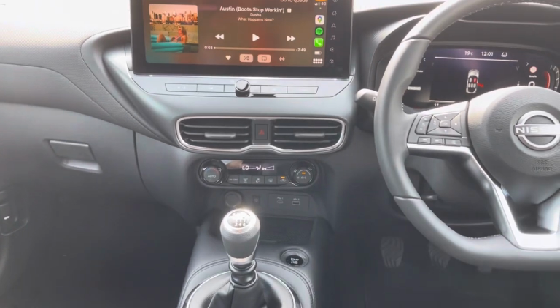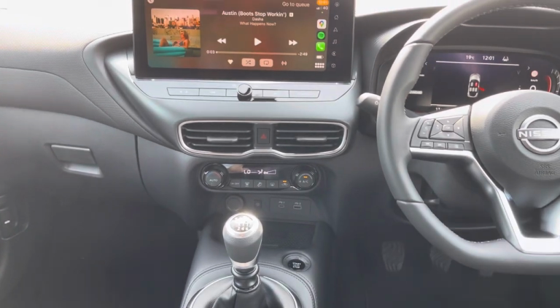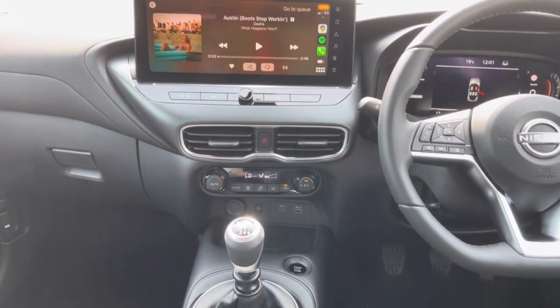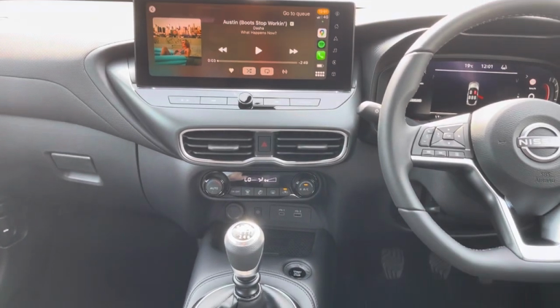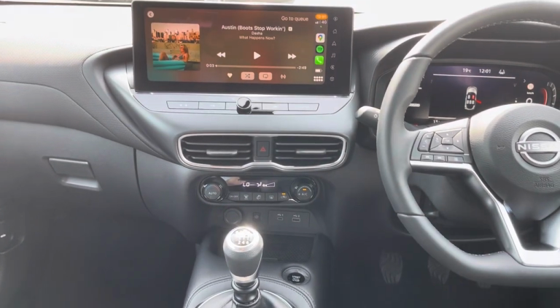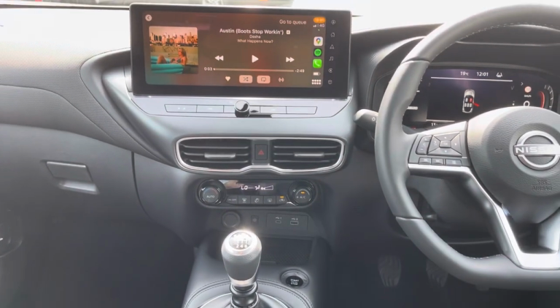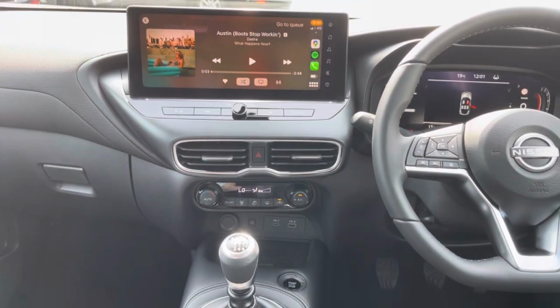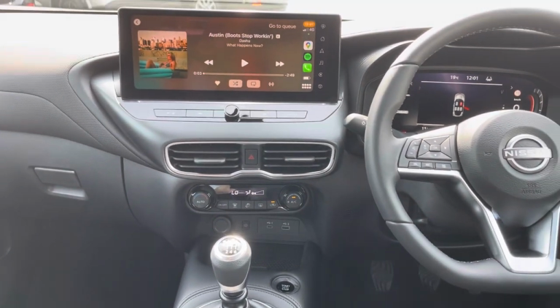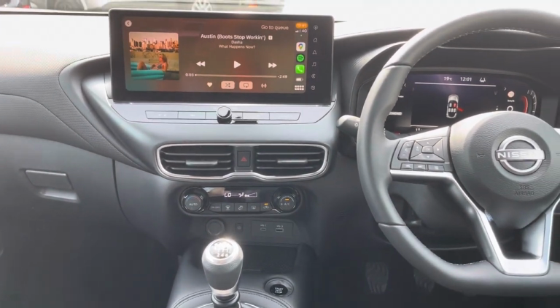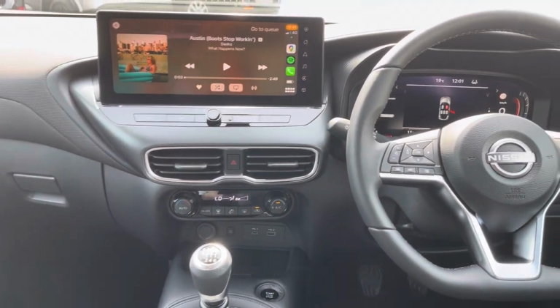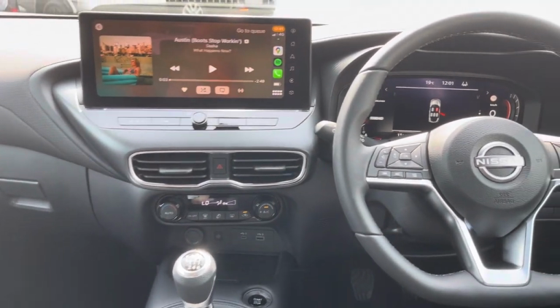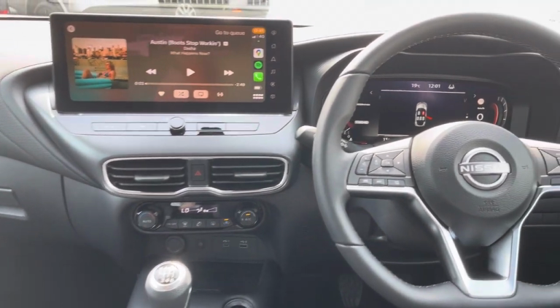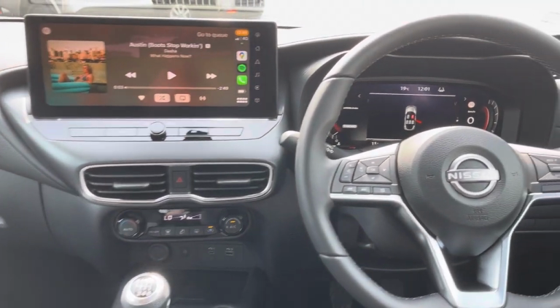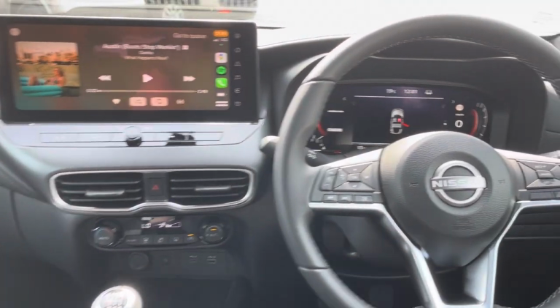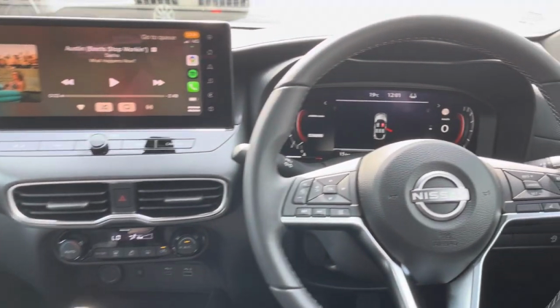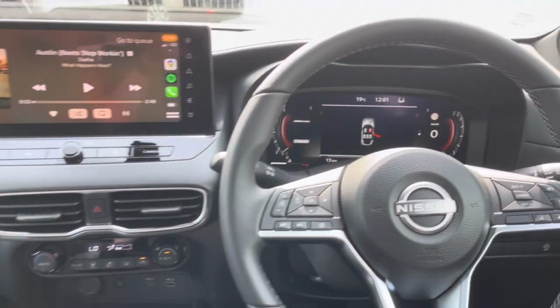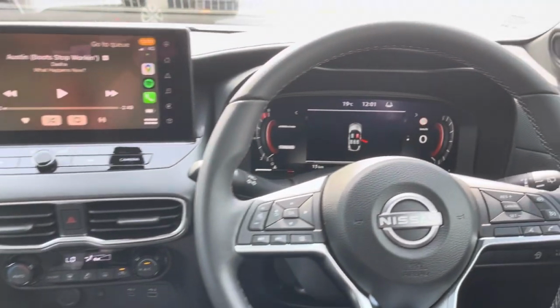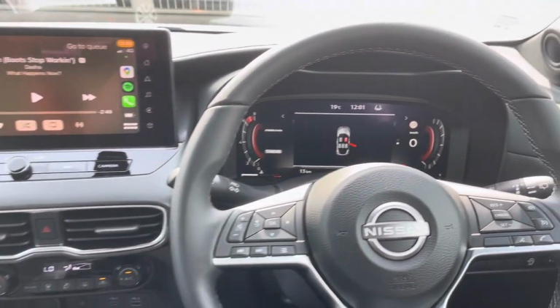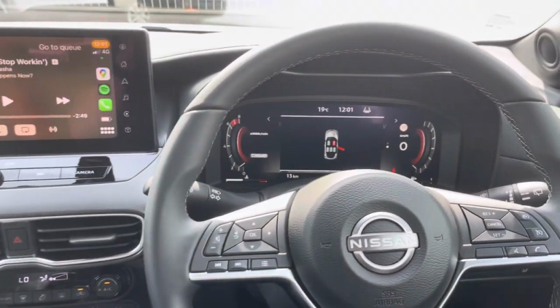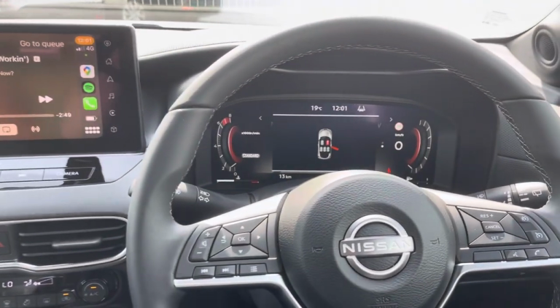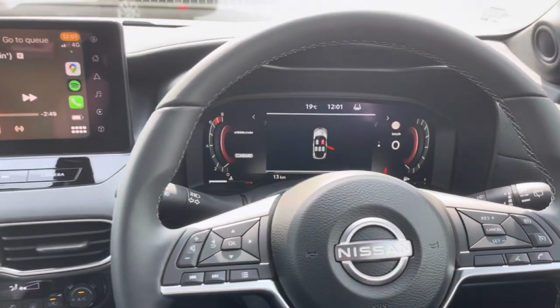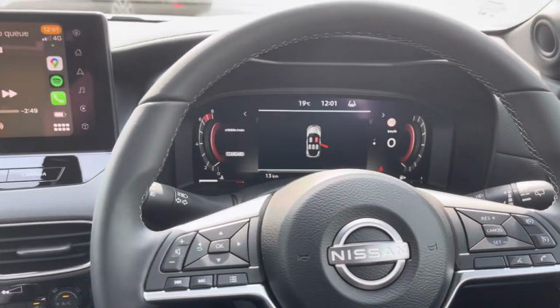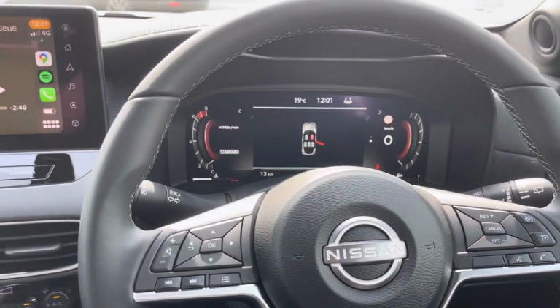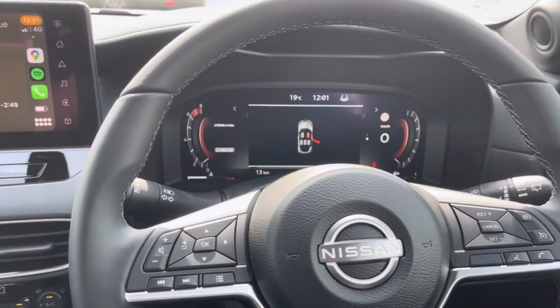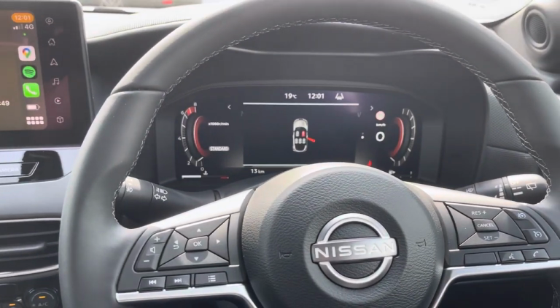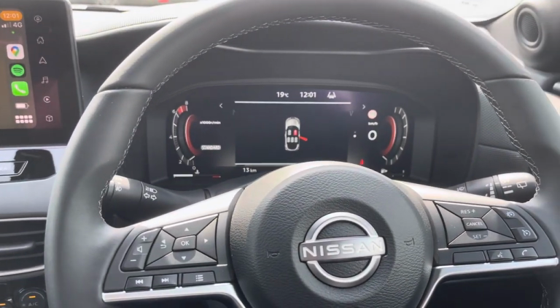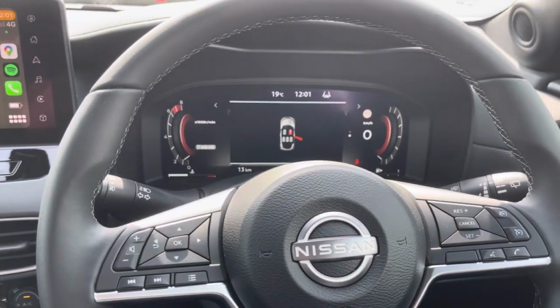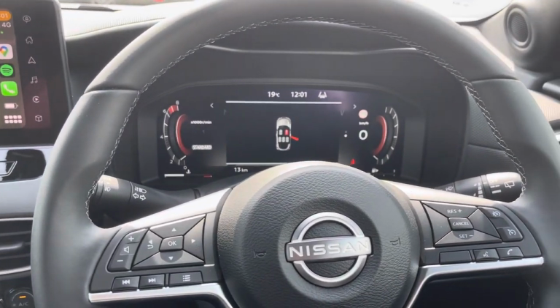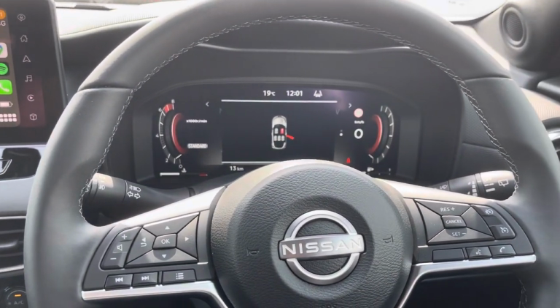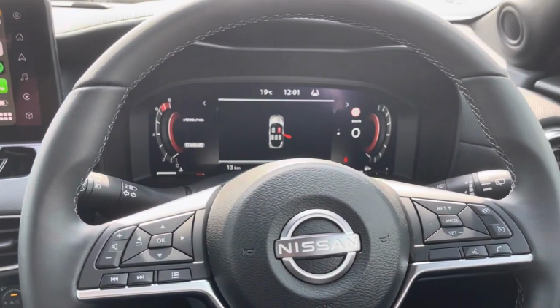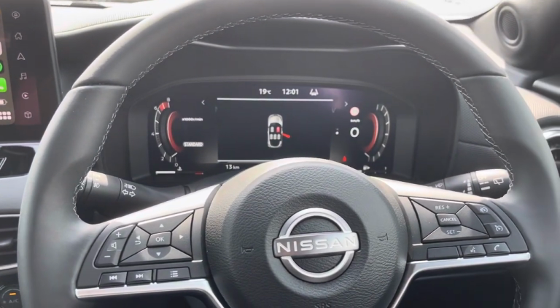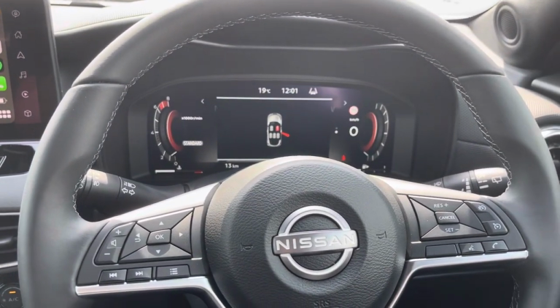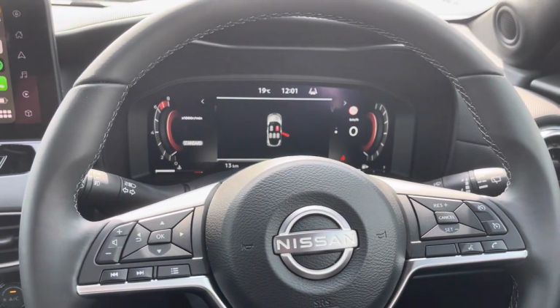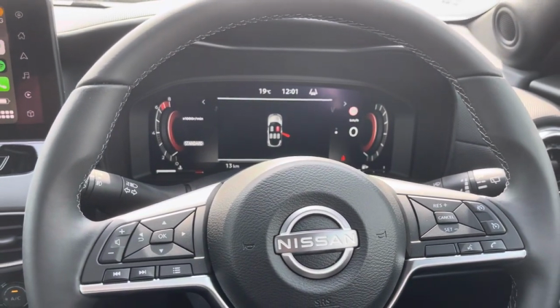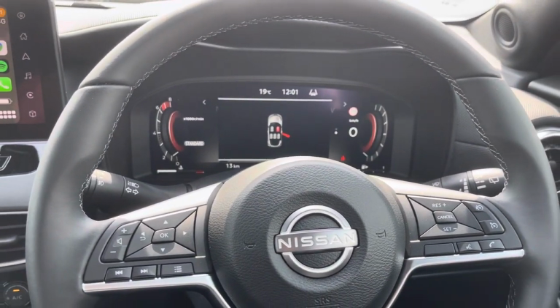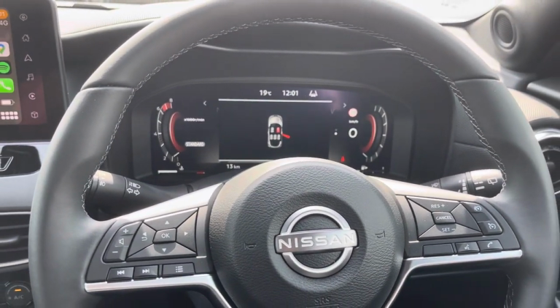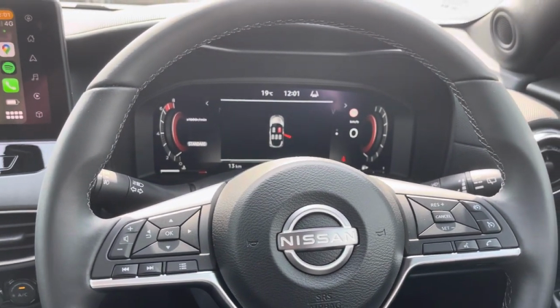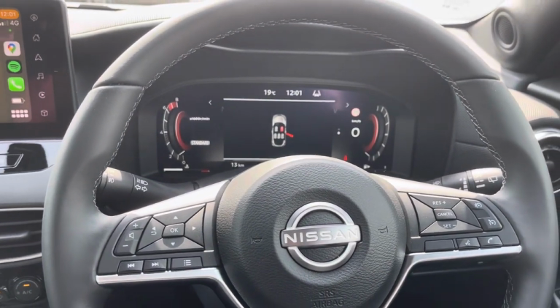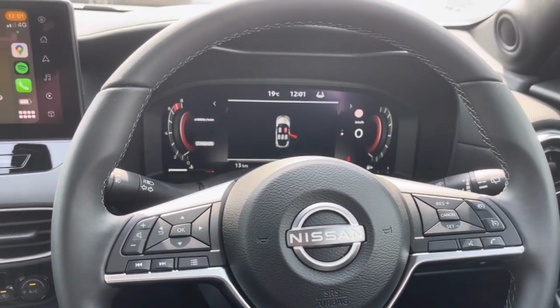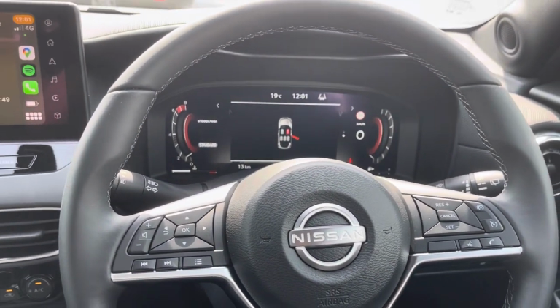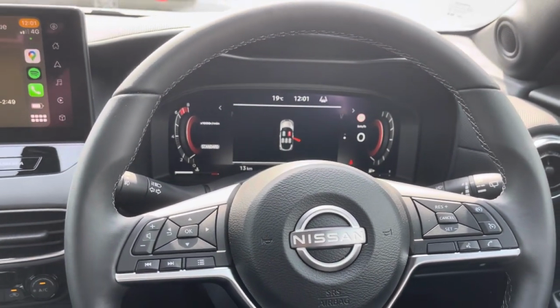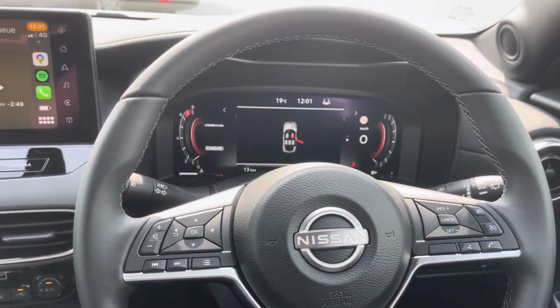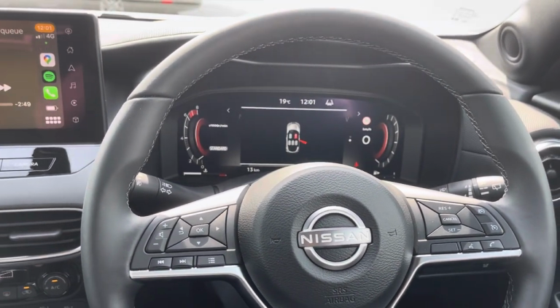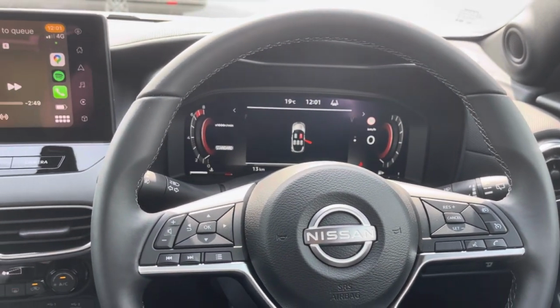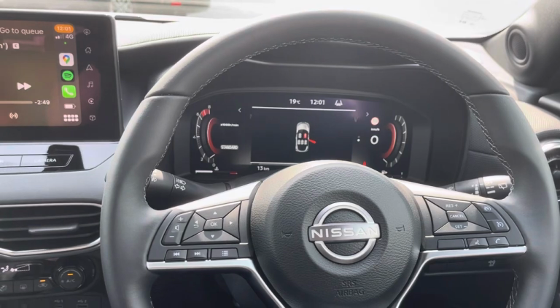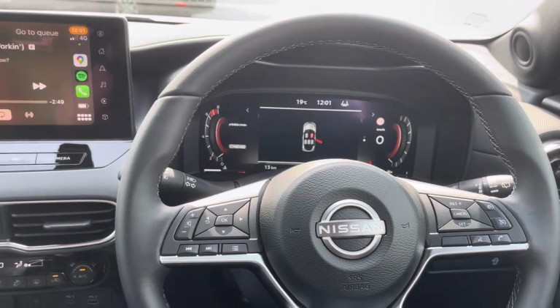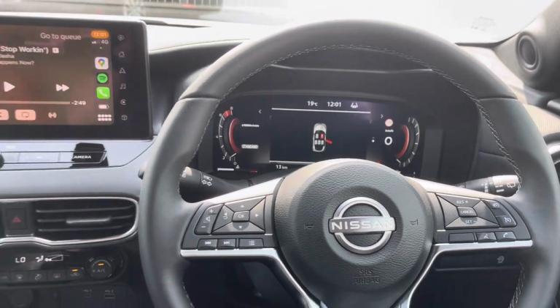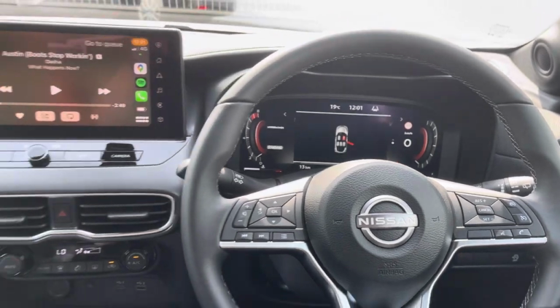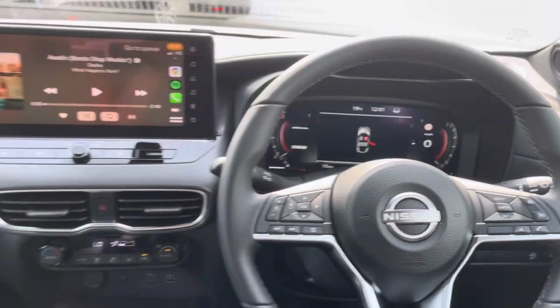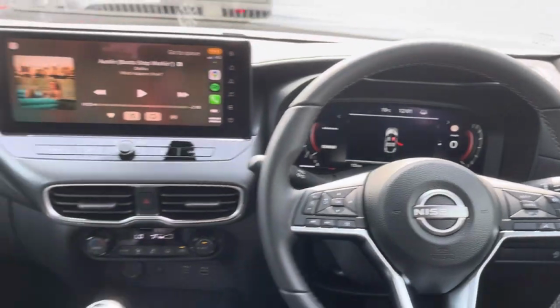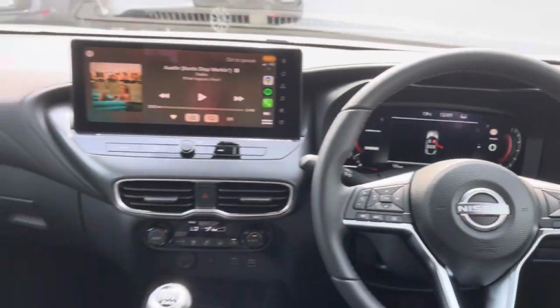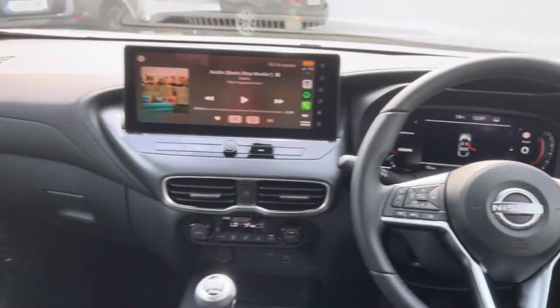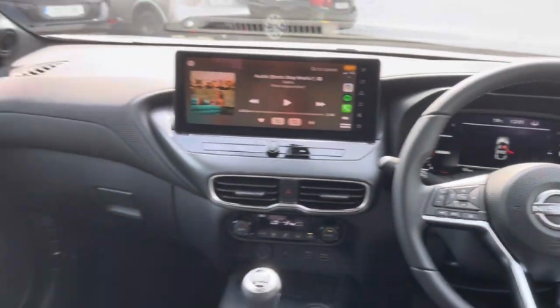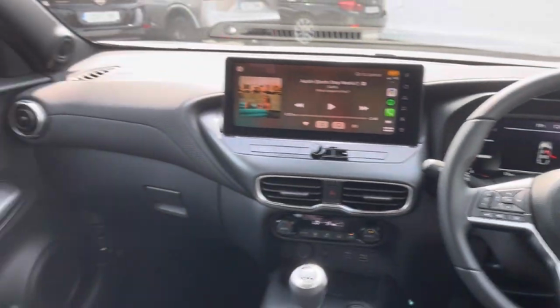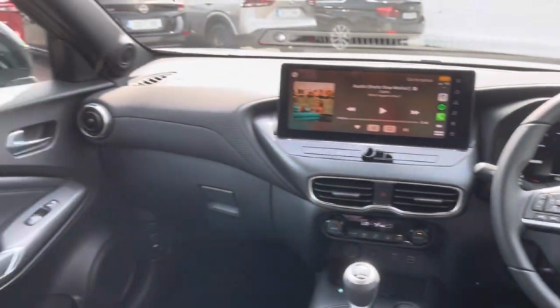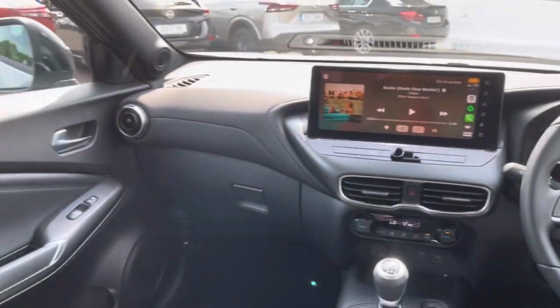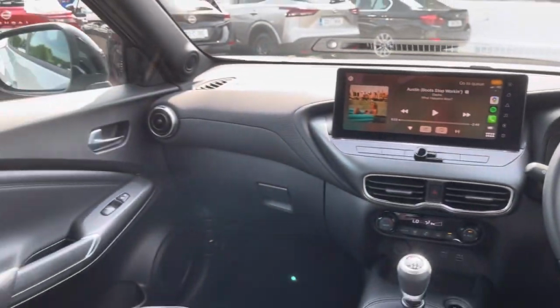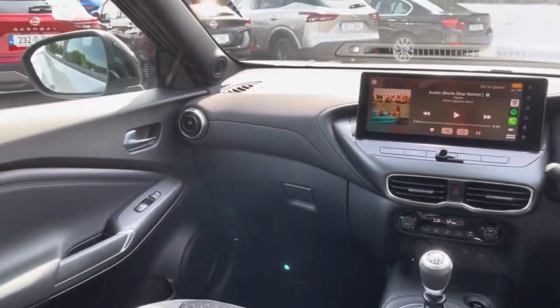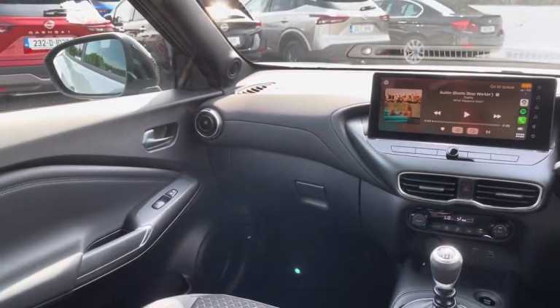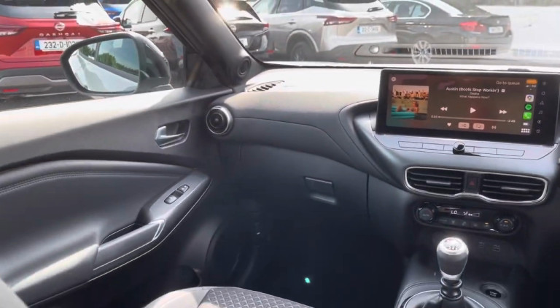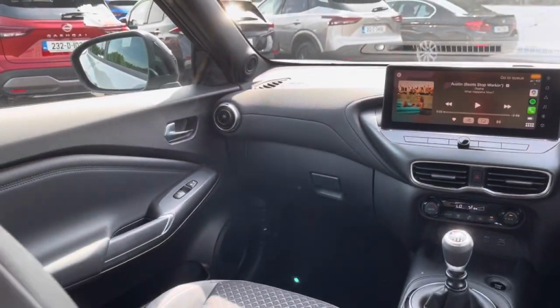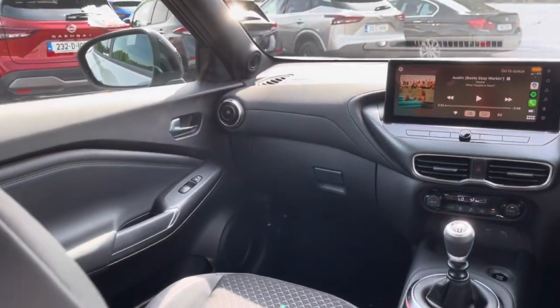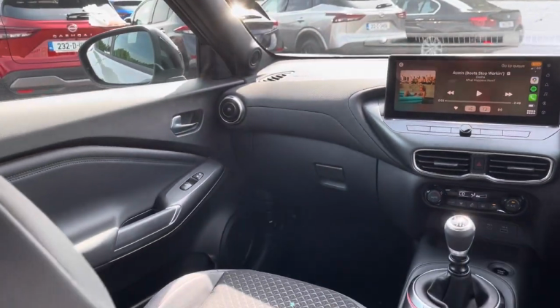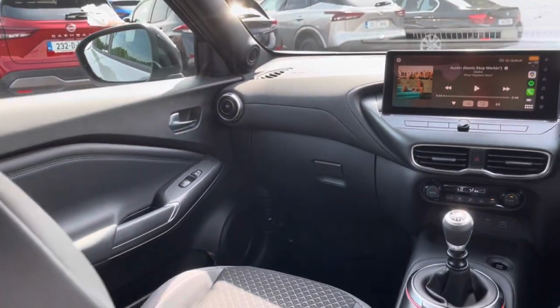When using the sat nav, it will also display in here for the driver in the virtual cockpit. It's a really useful feature.